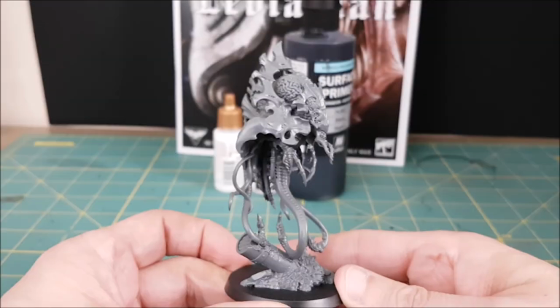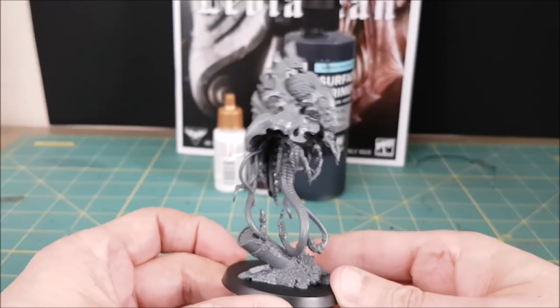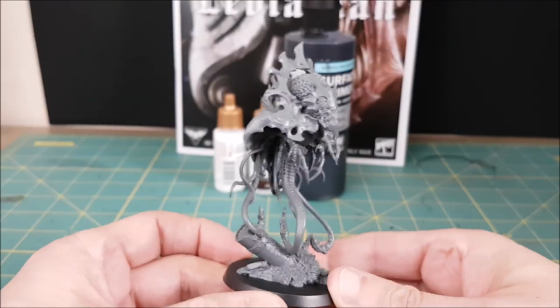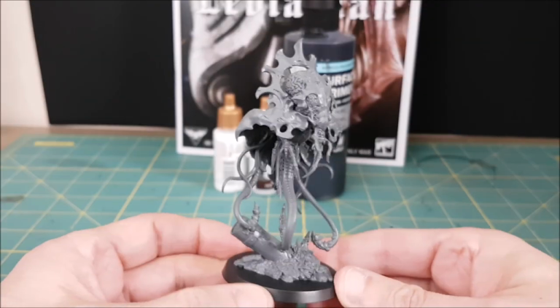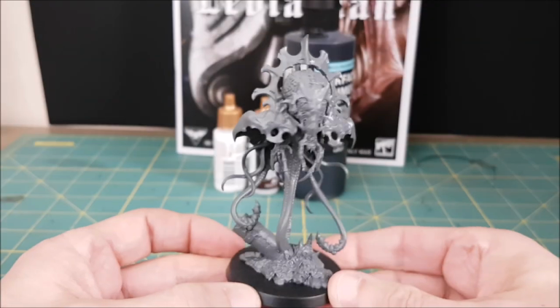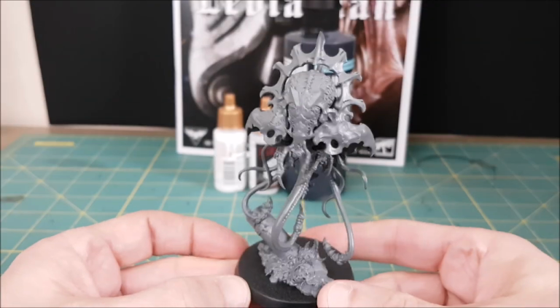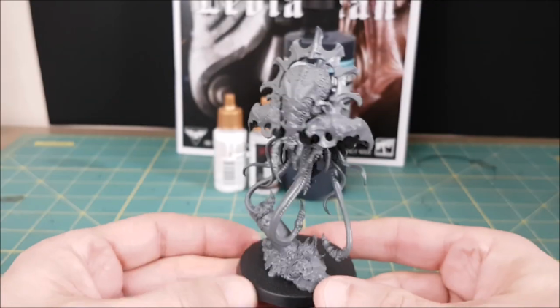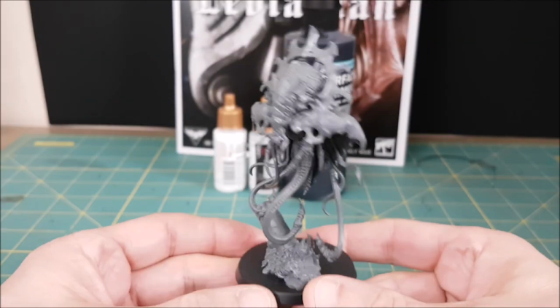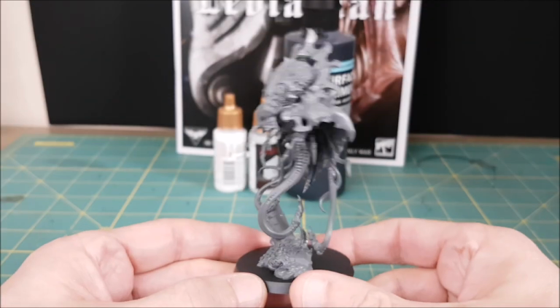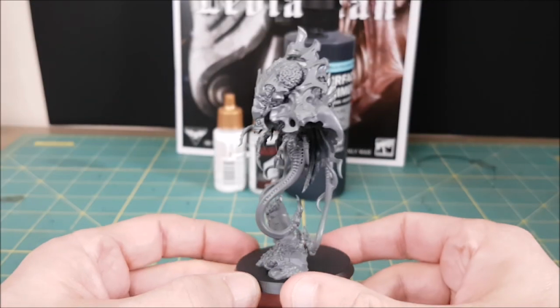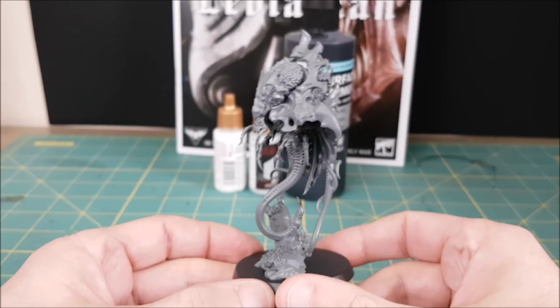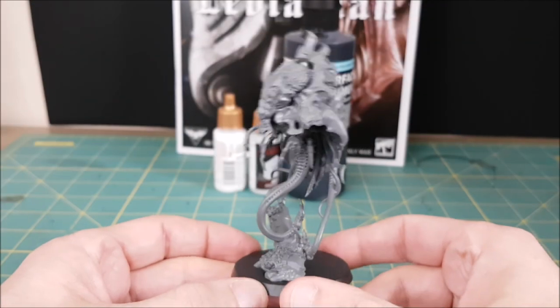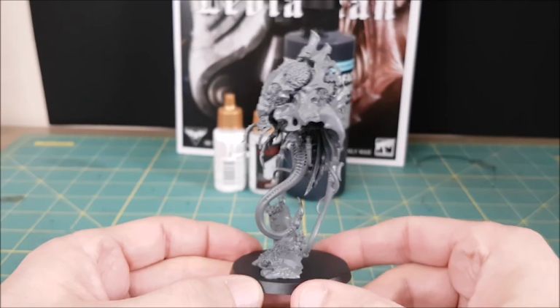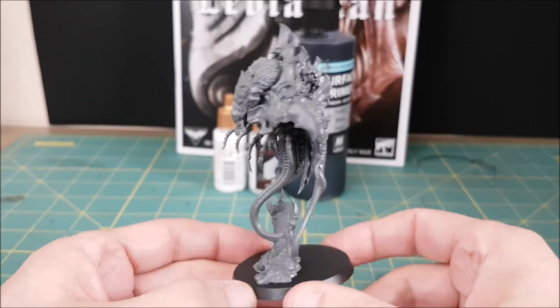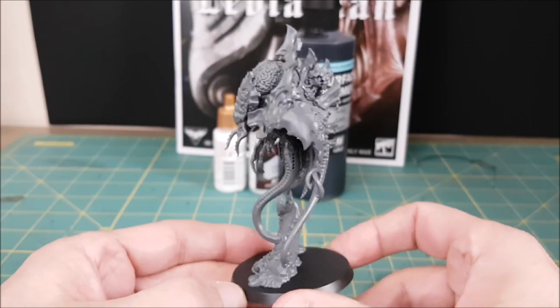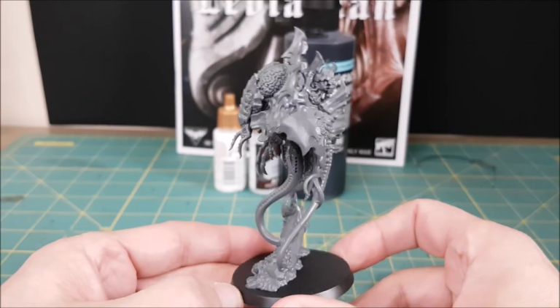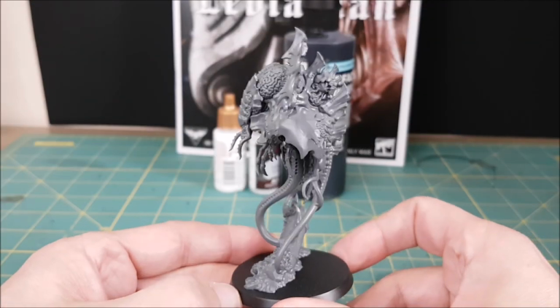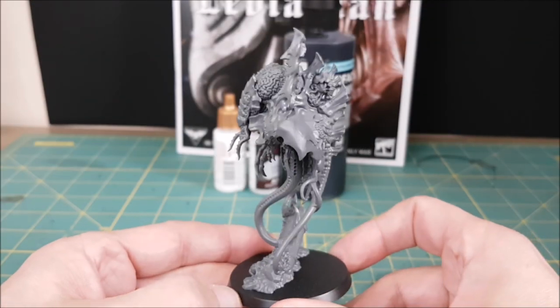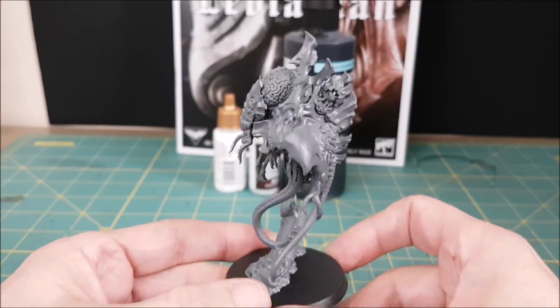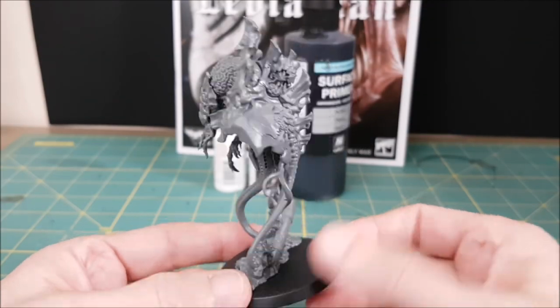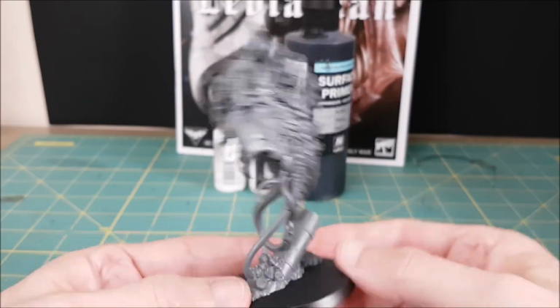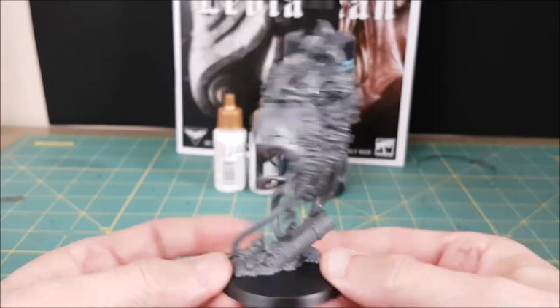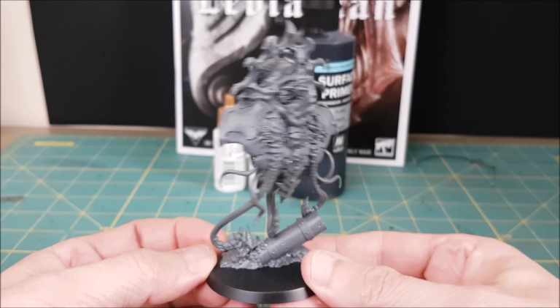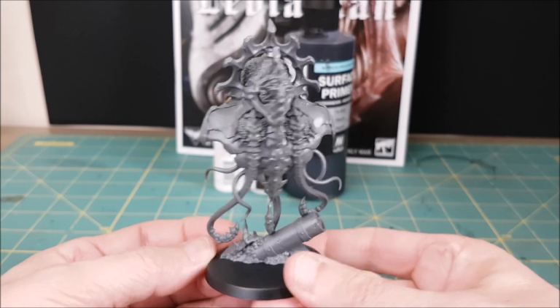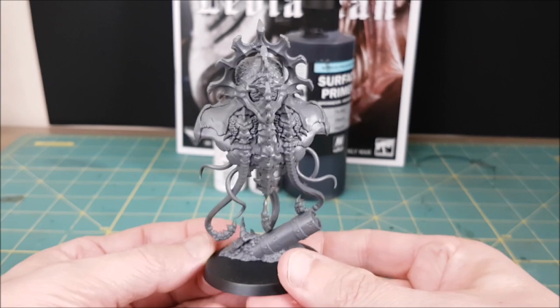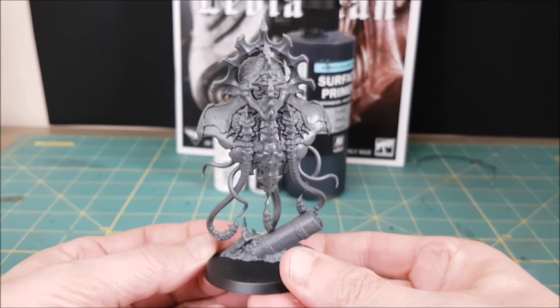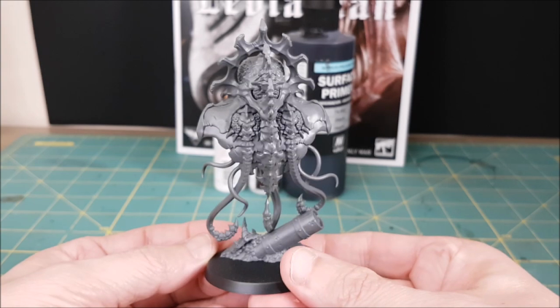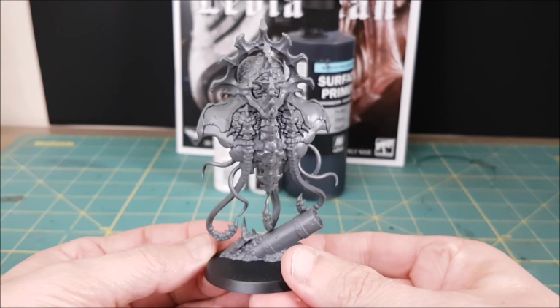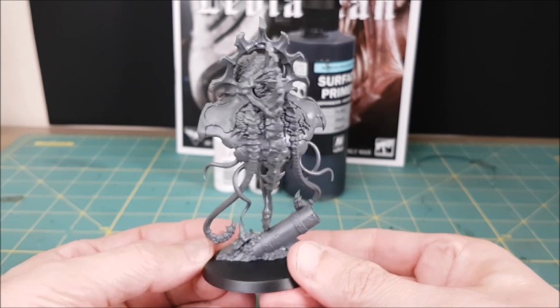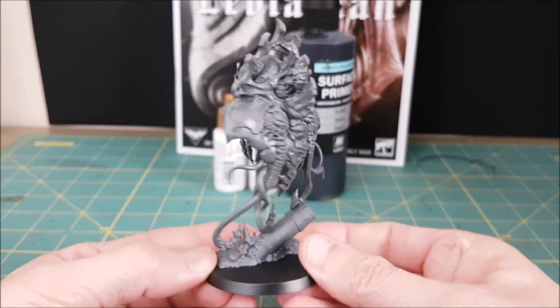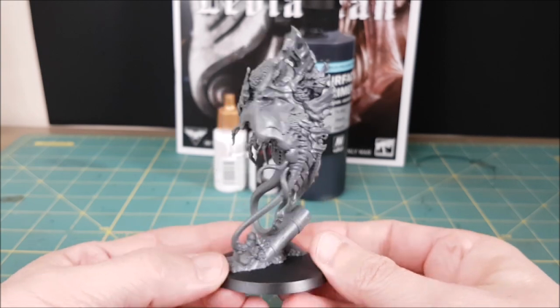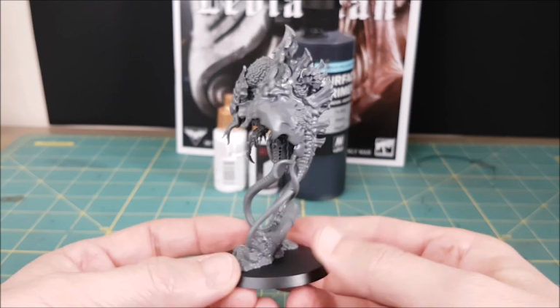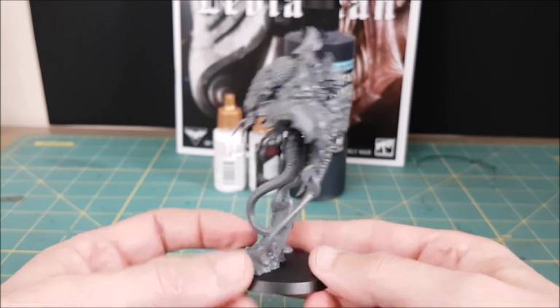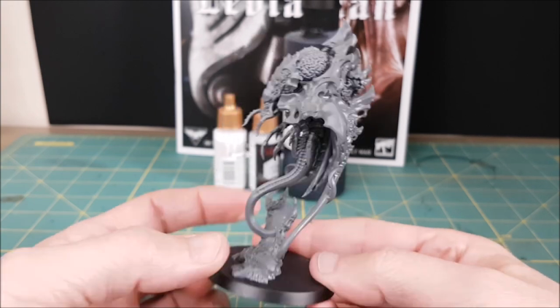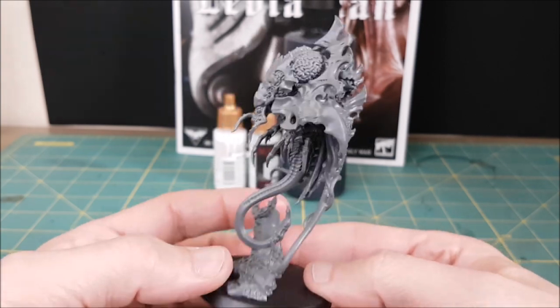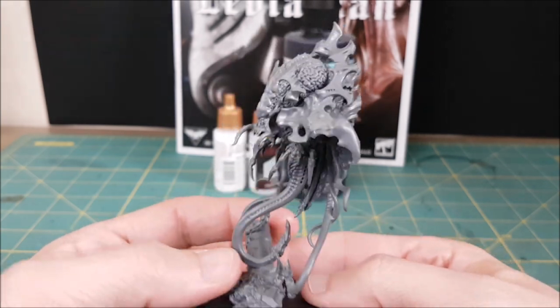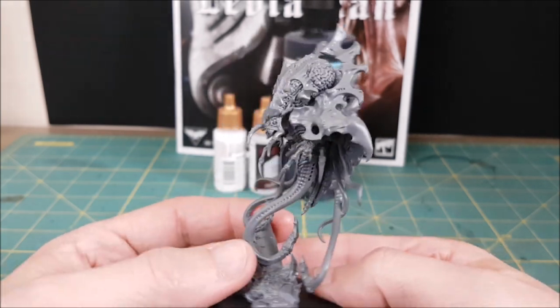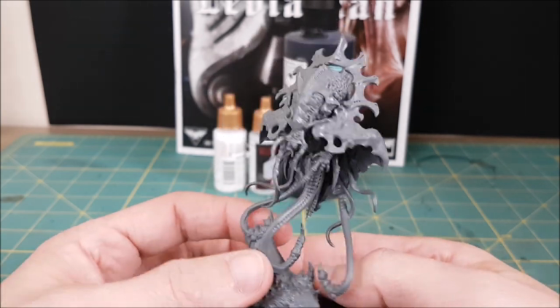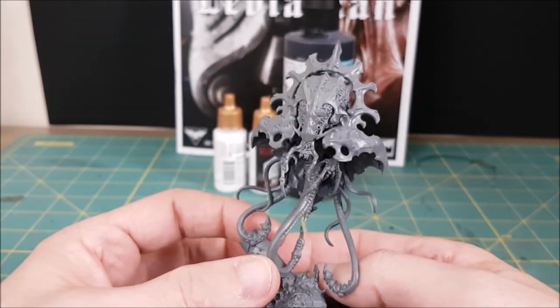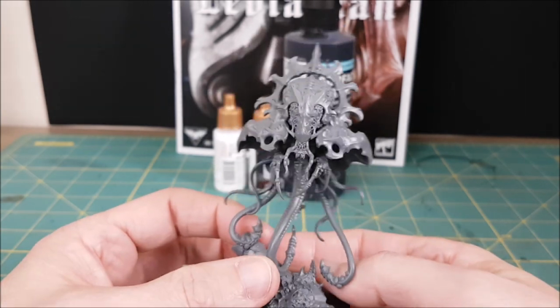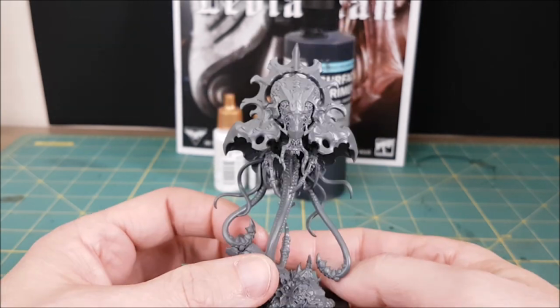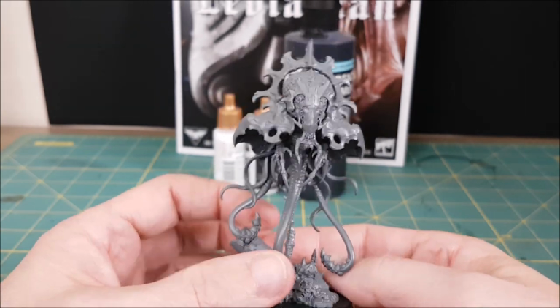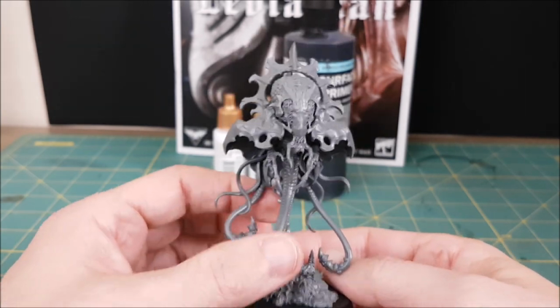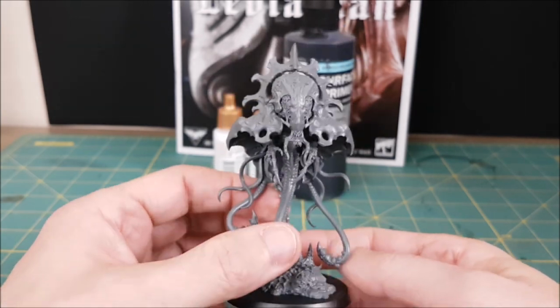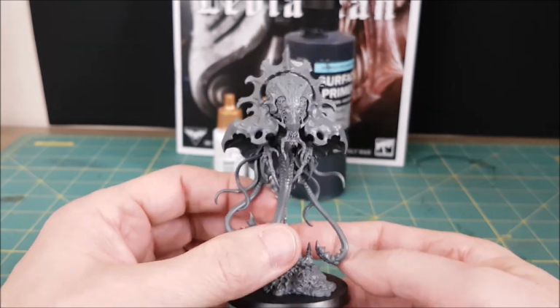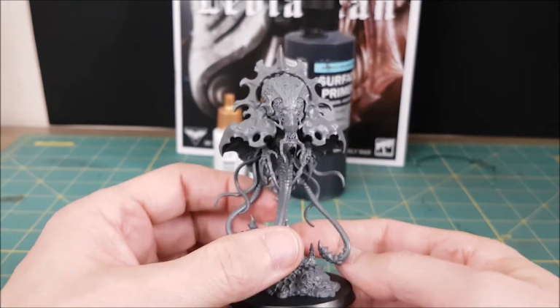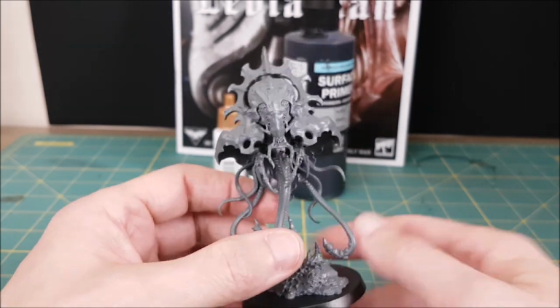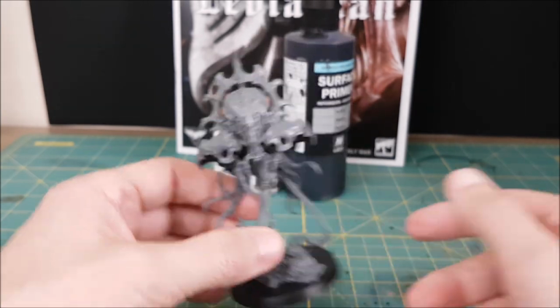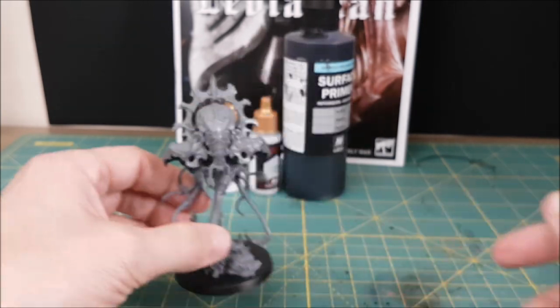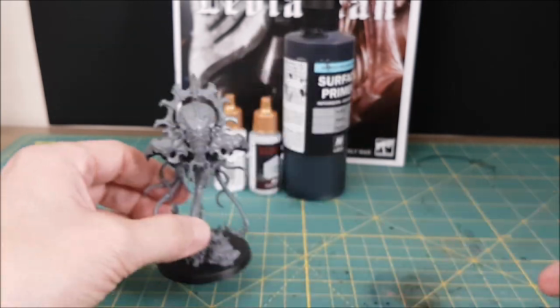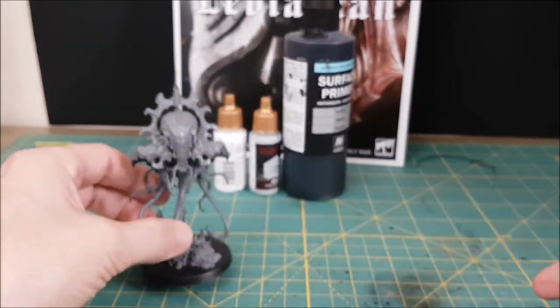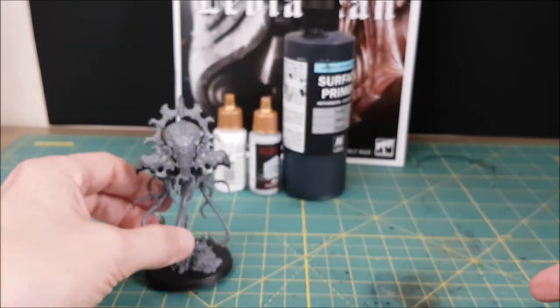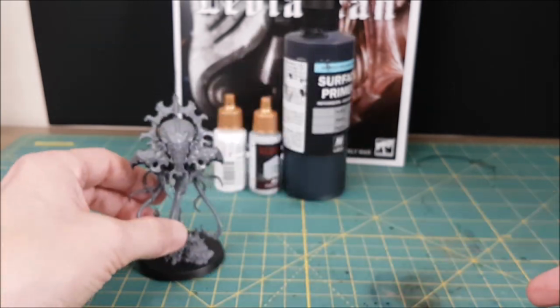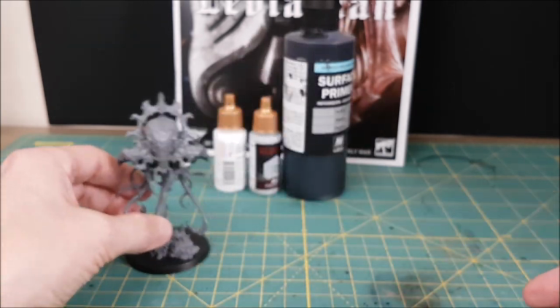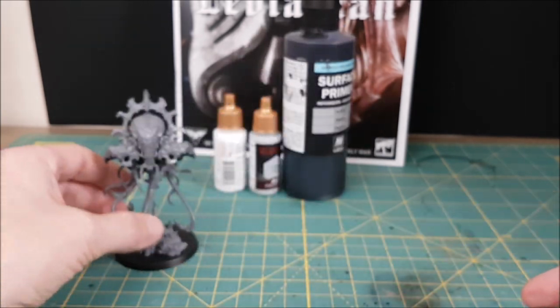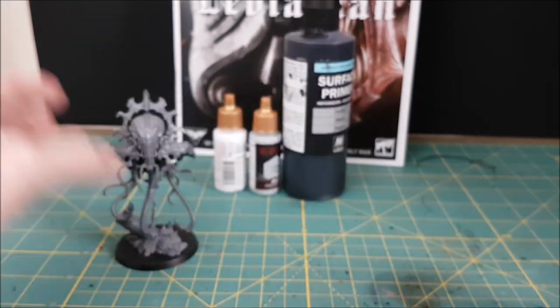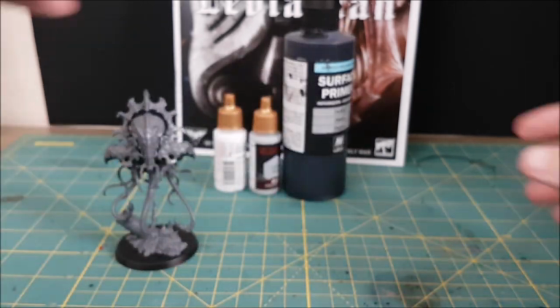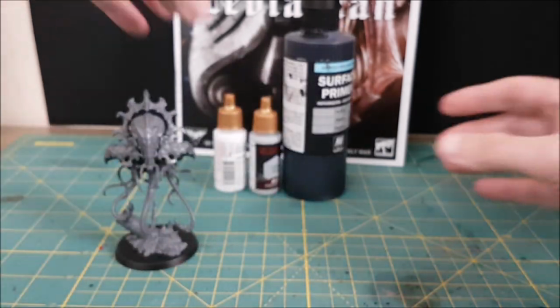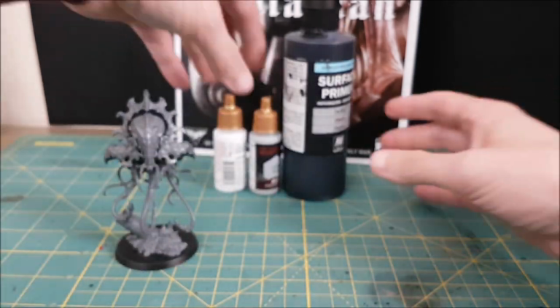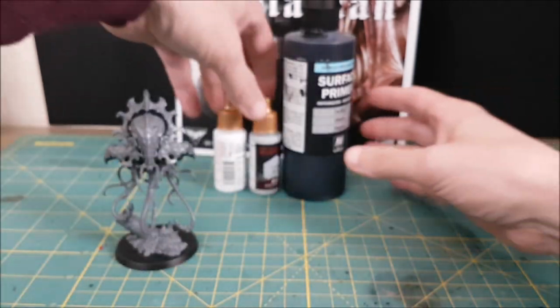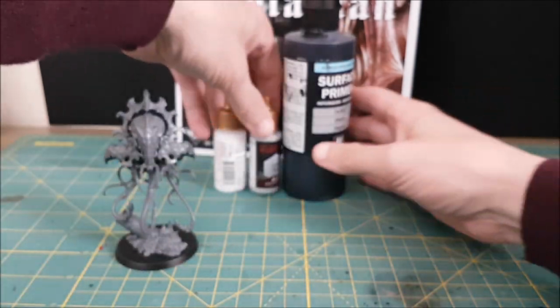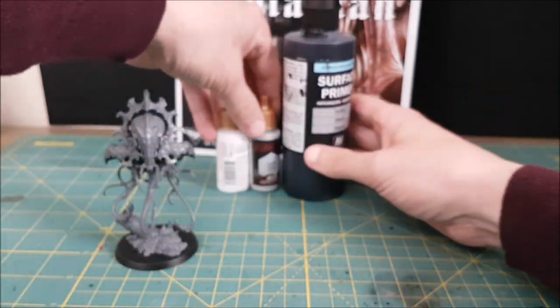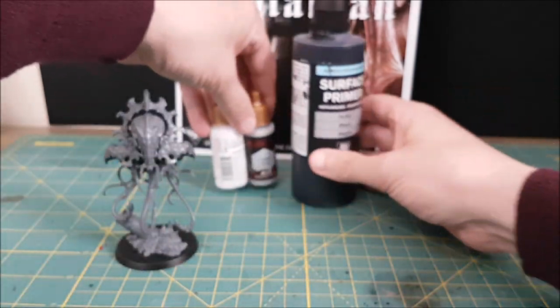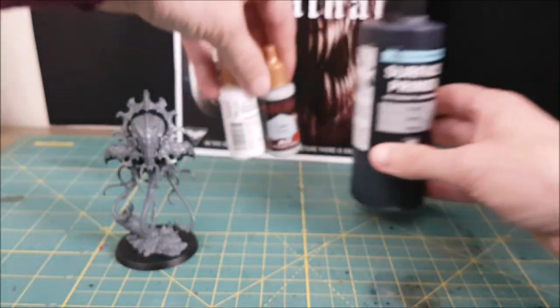So this is the new Neuro Tyrant from the 10th edition box set, Leviathan, or as I like to call it, the Brain Bug.